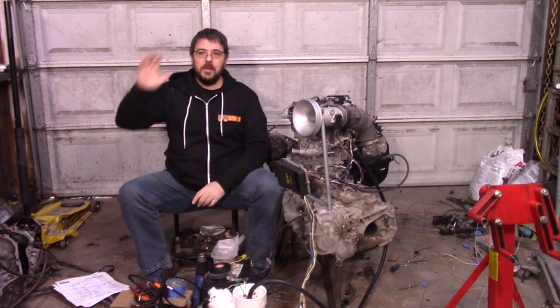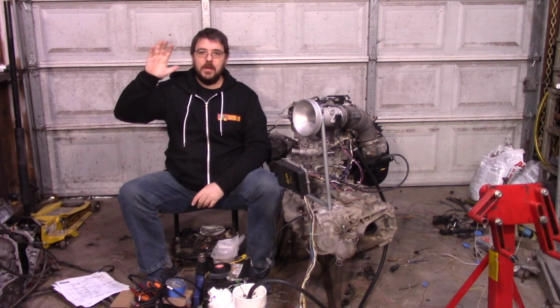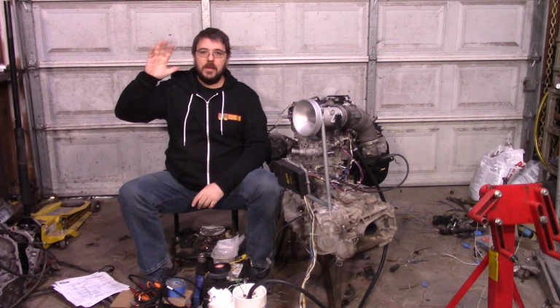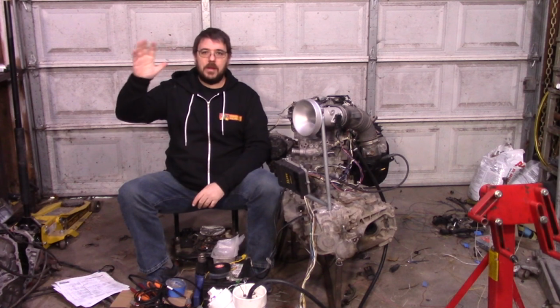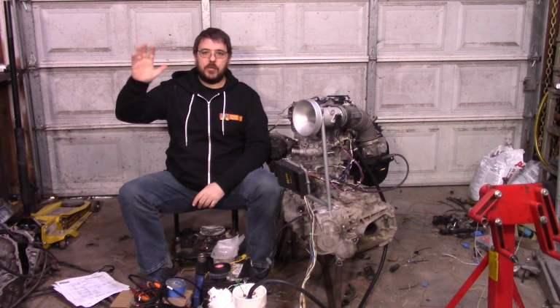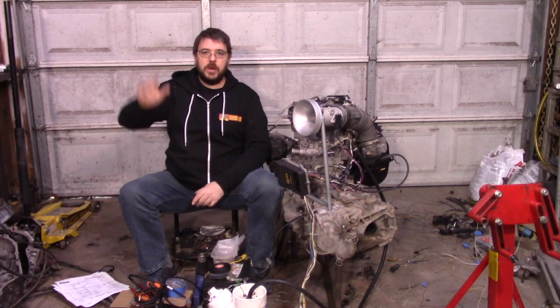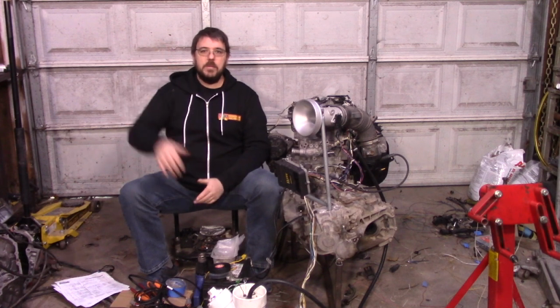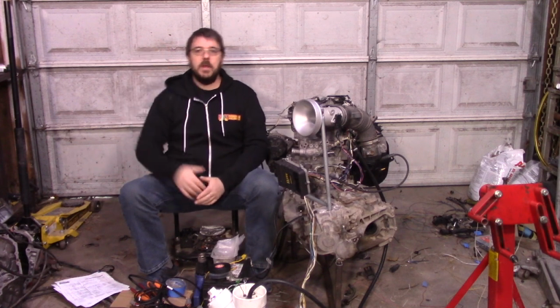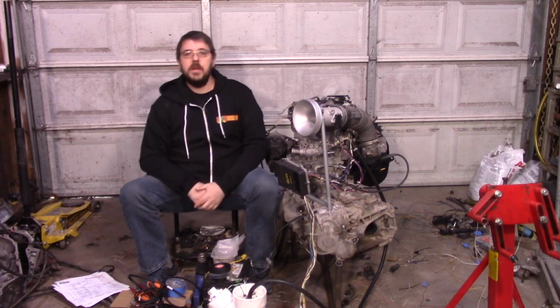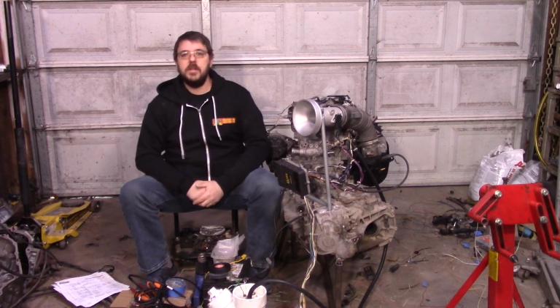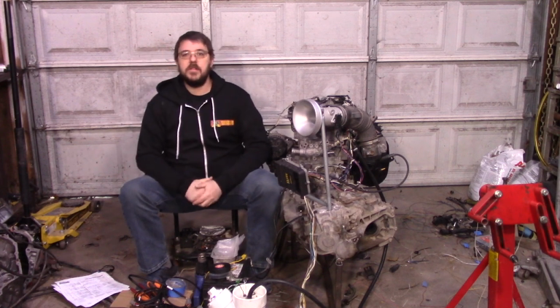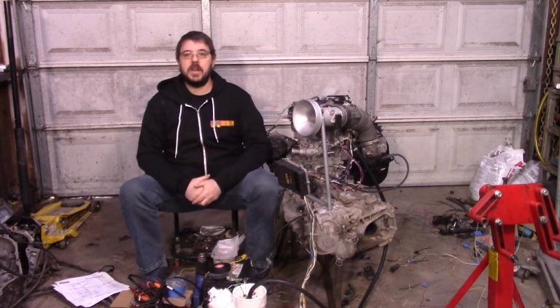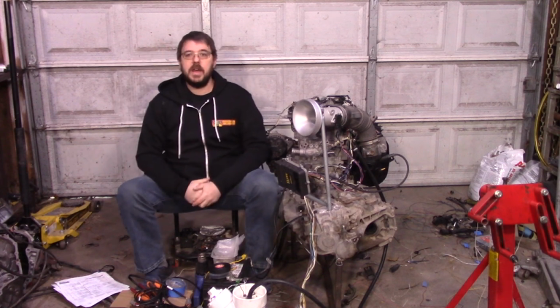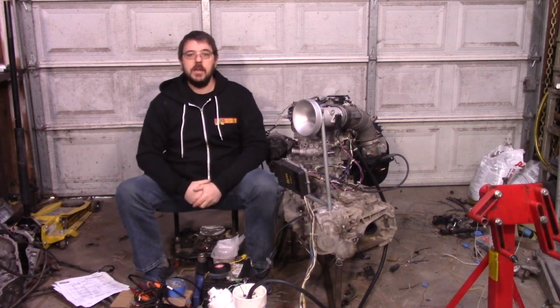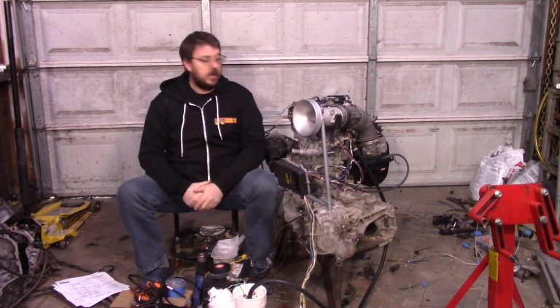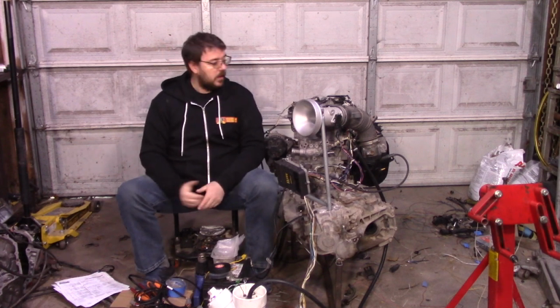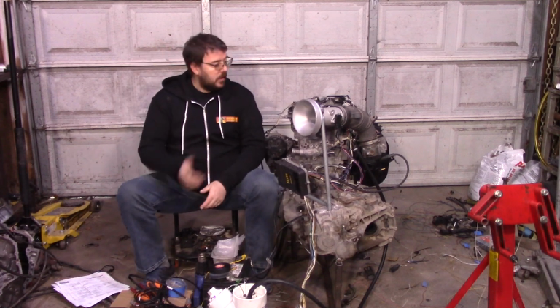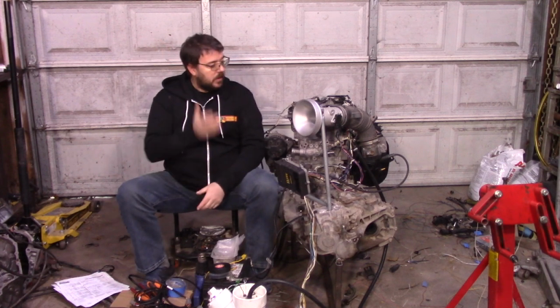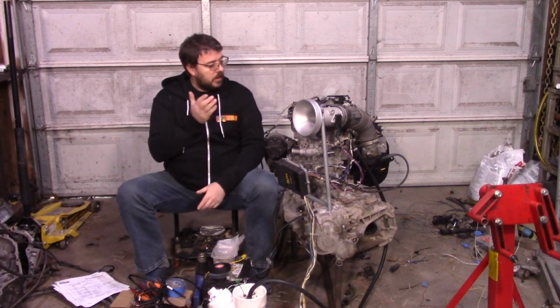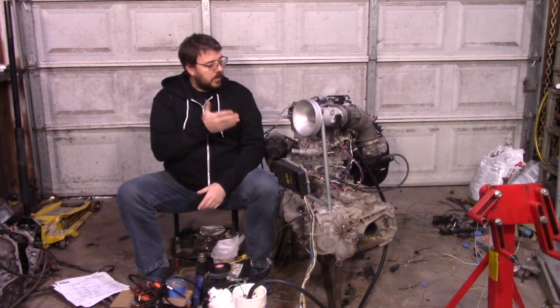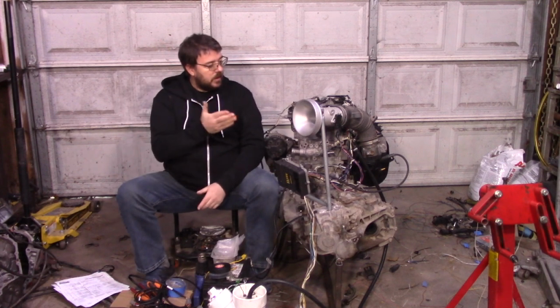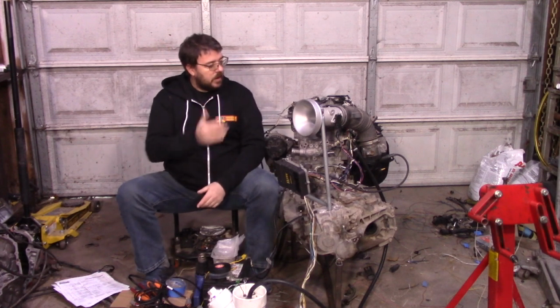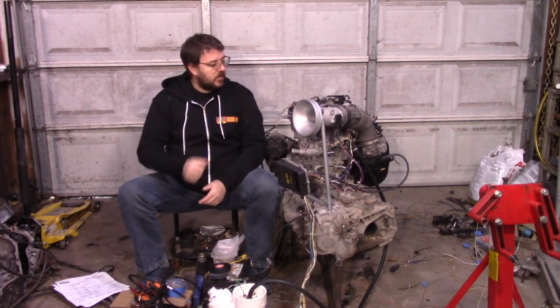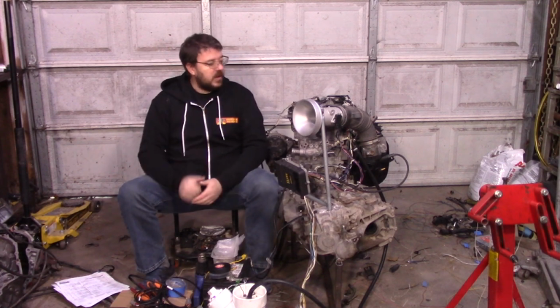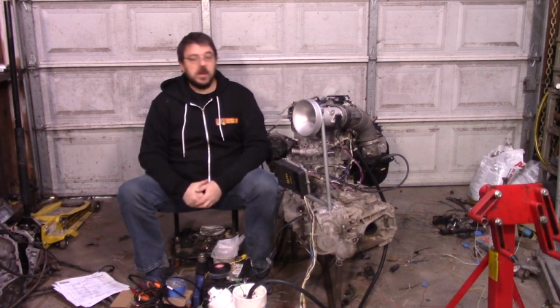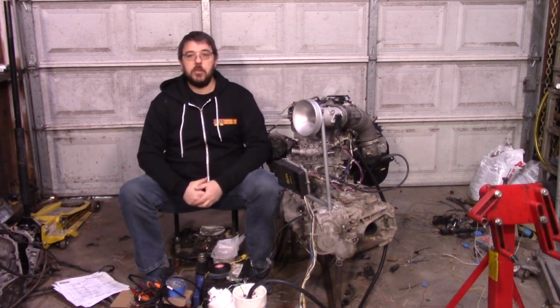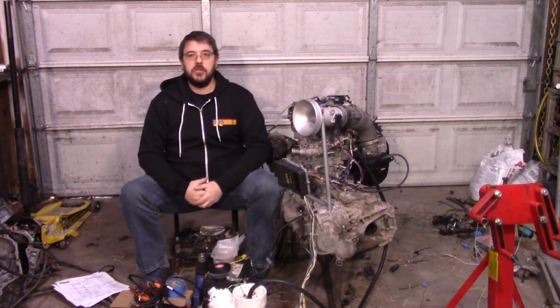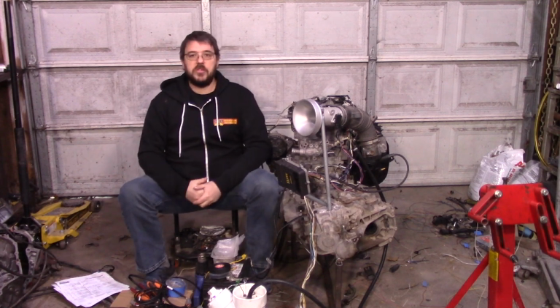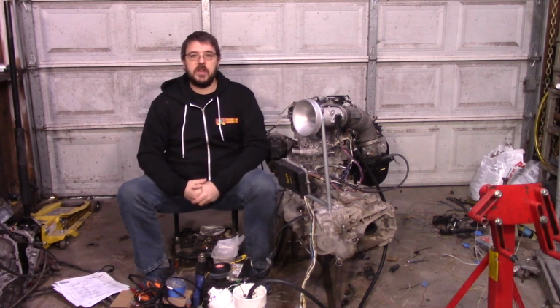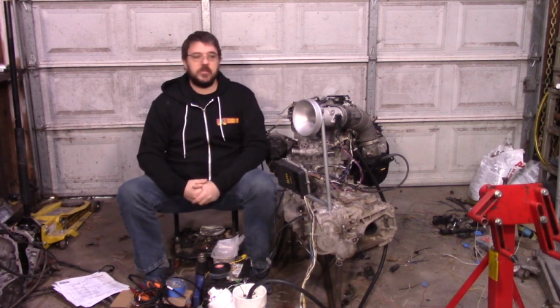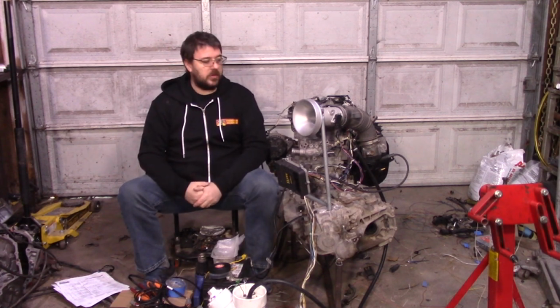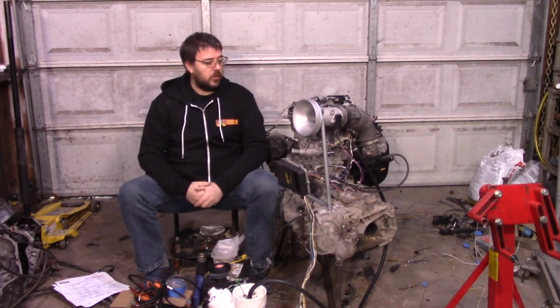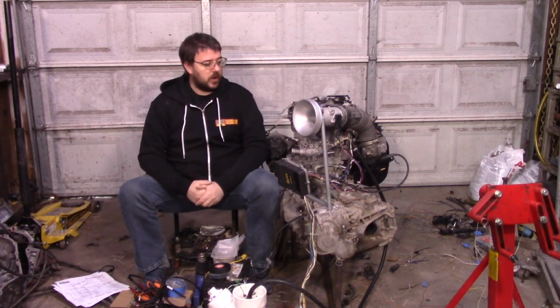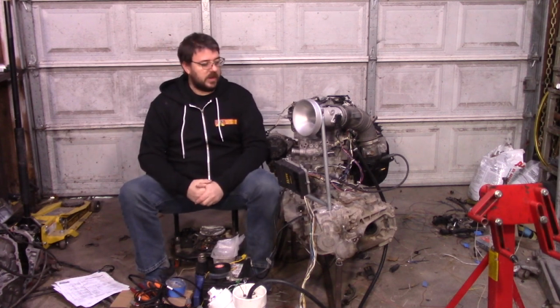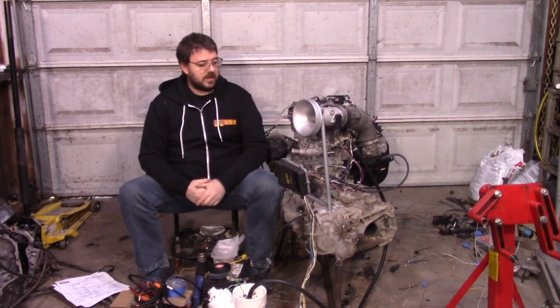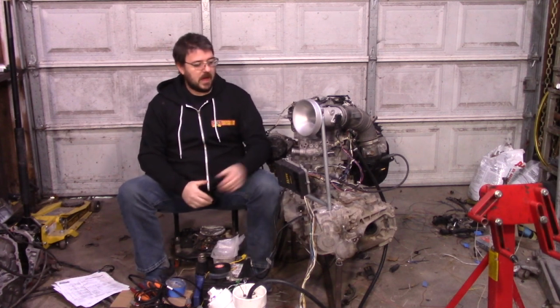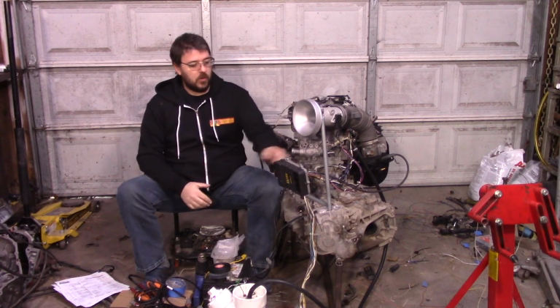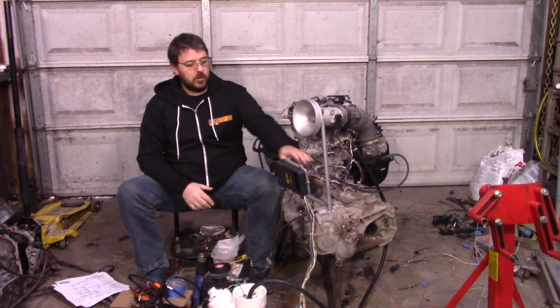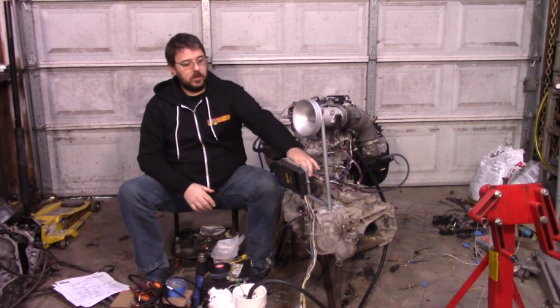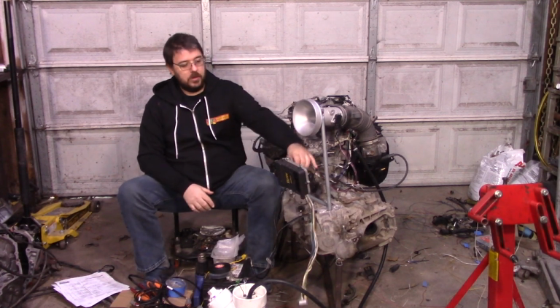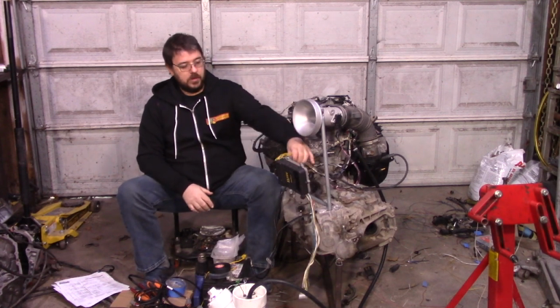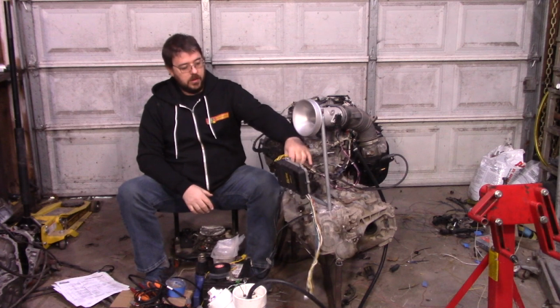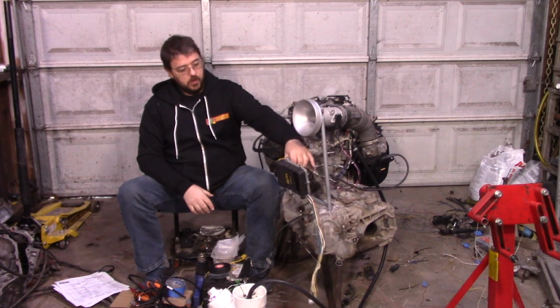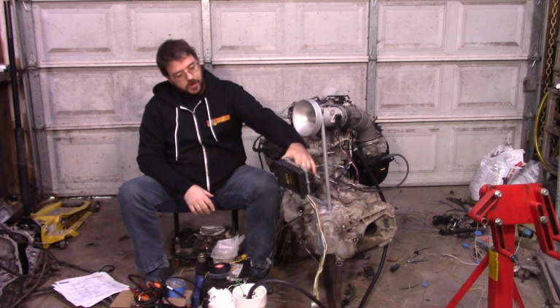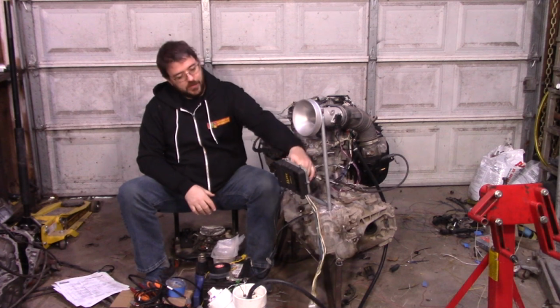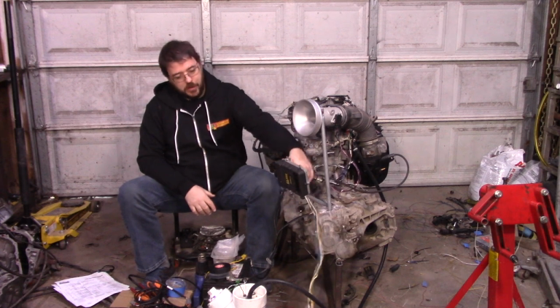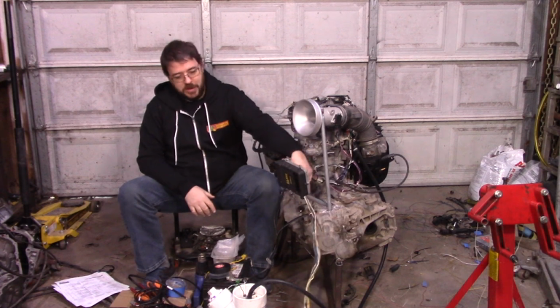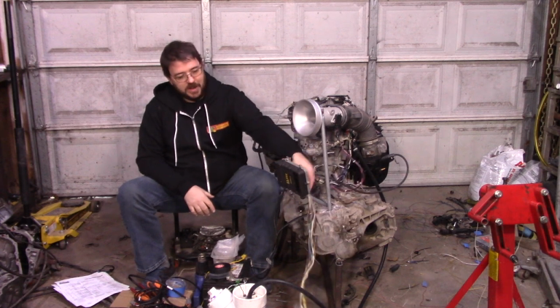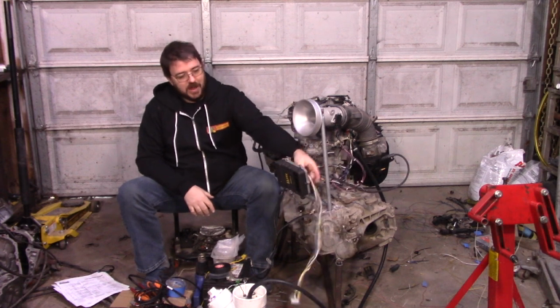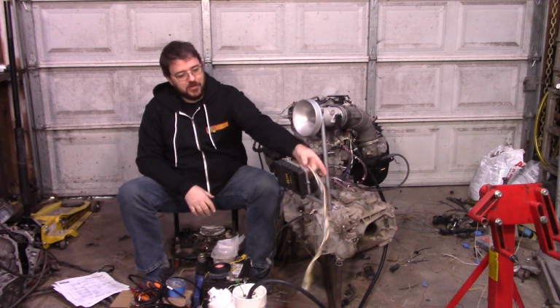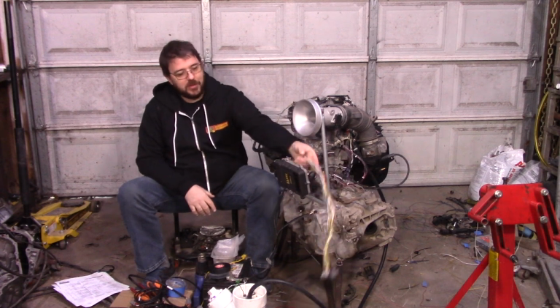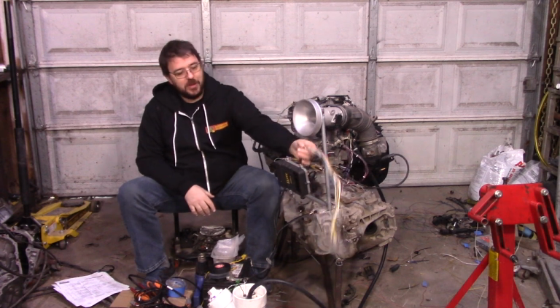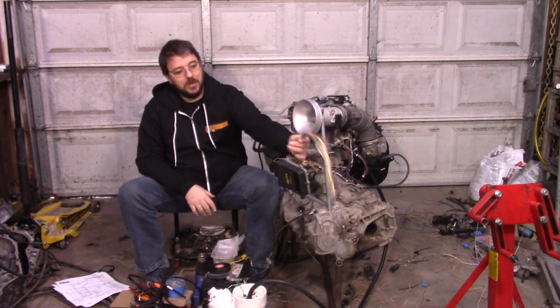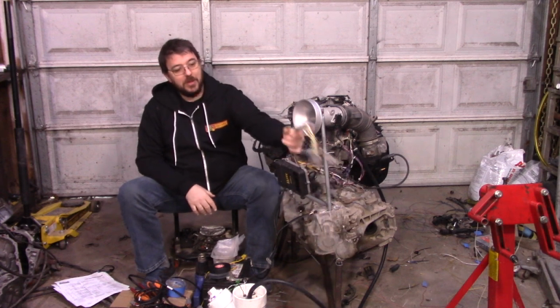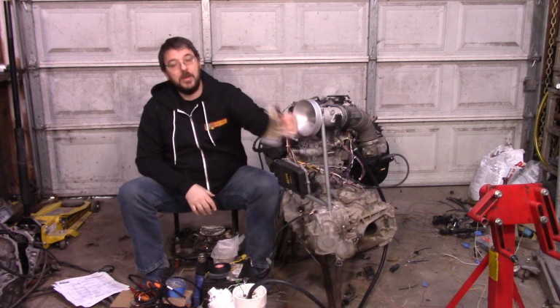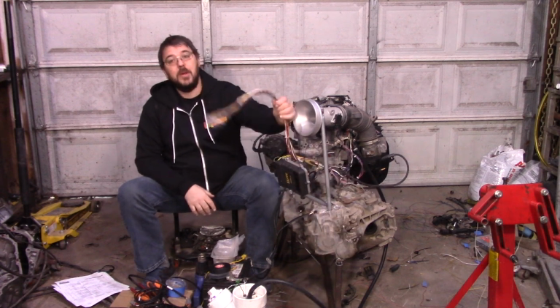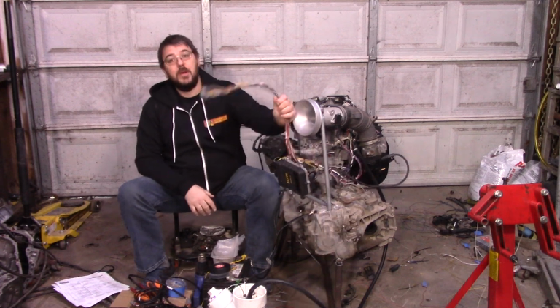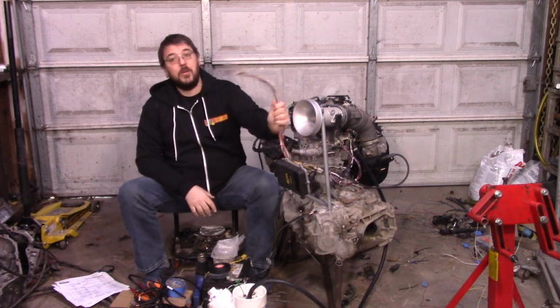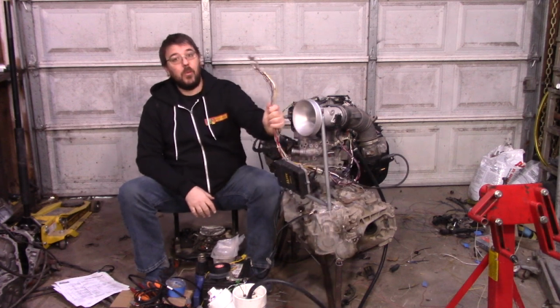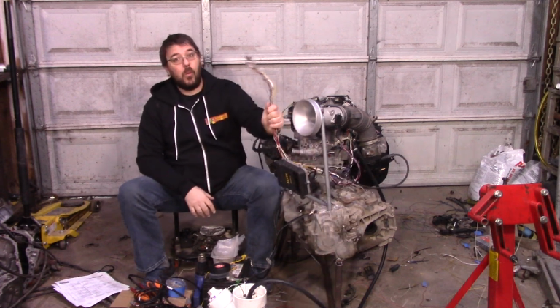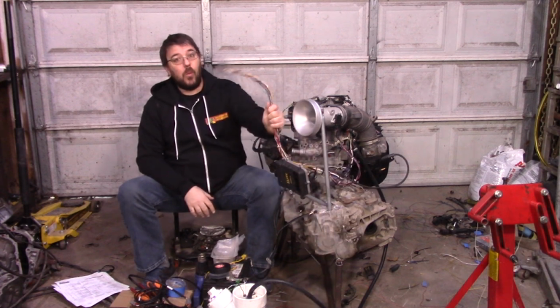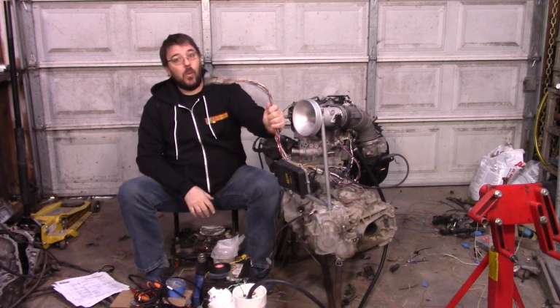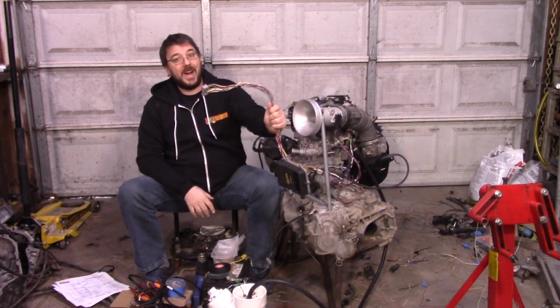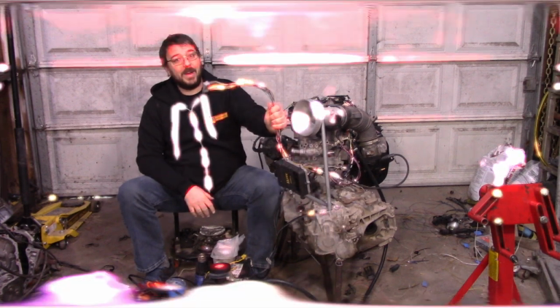Hey everyone. Today, EV number six. We're going to tackle what everybody loves: wiring.